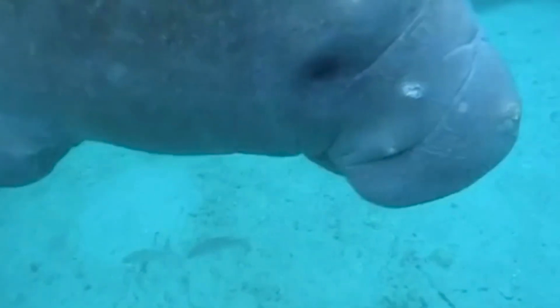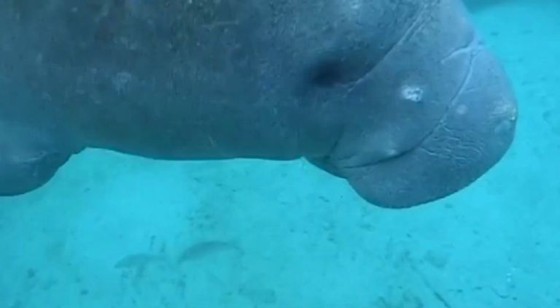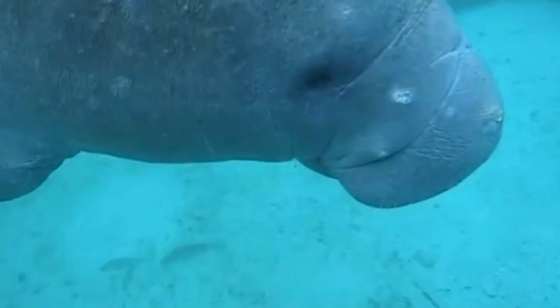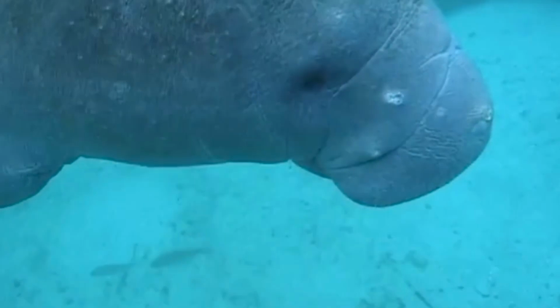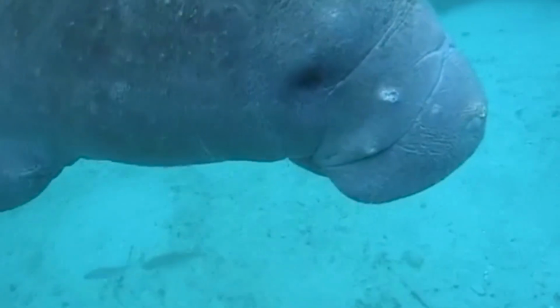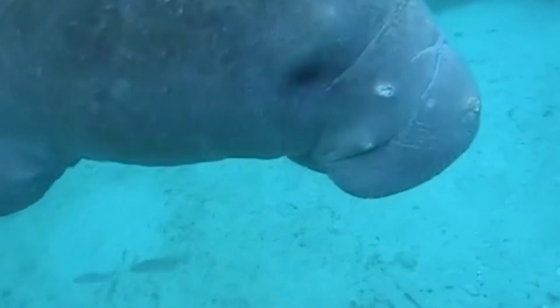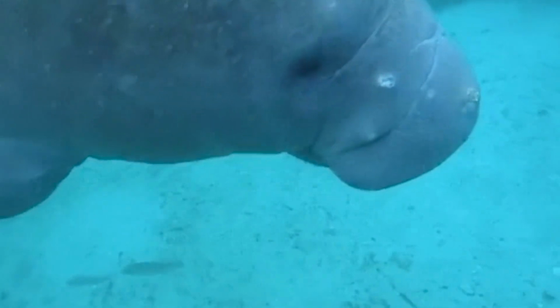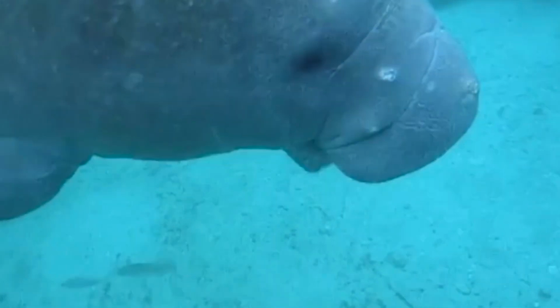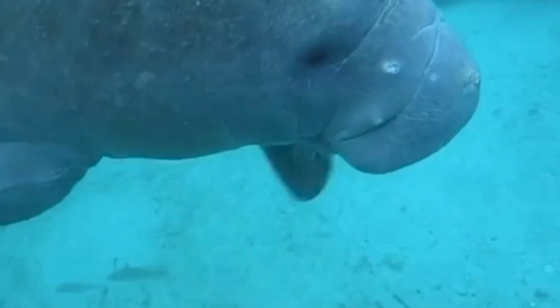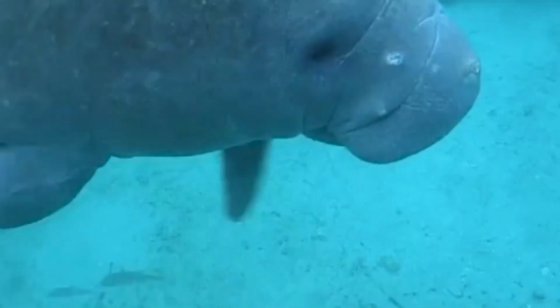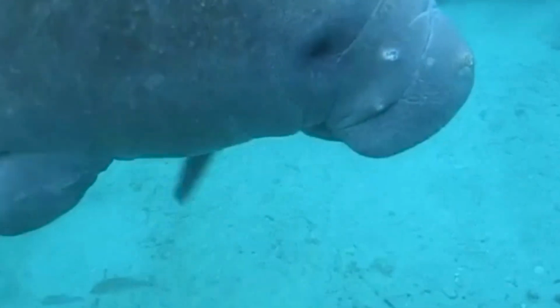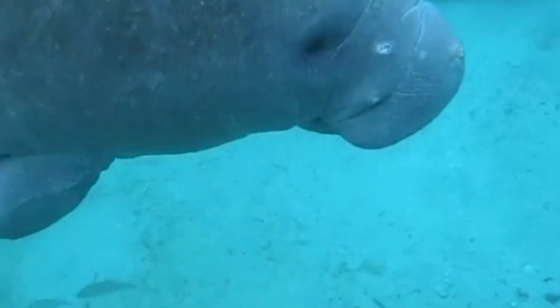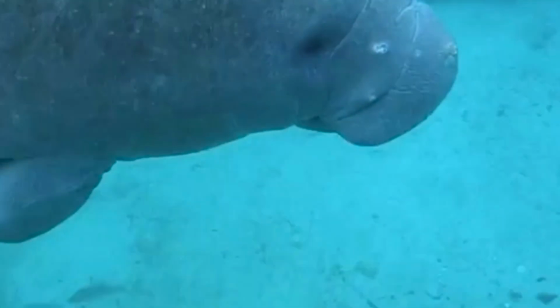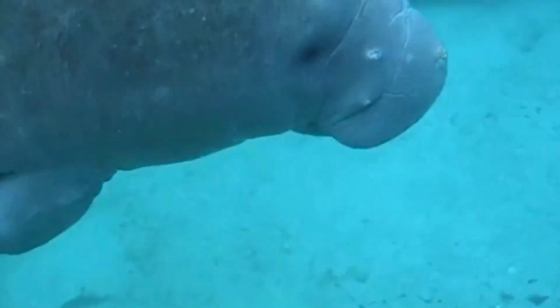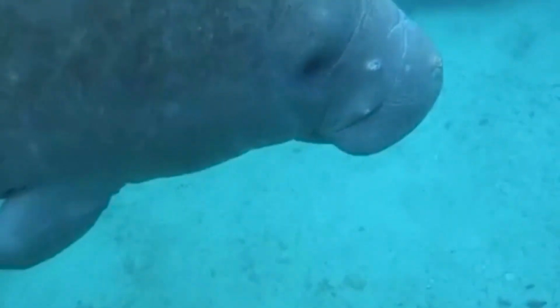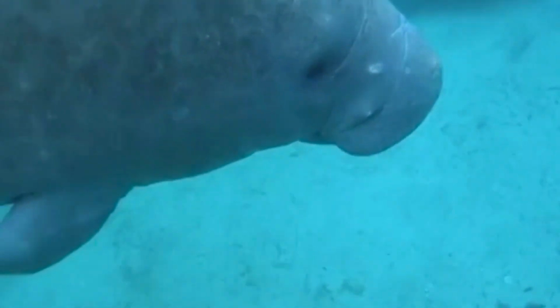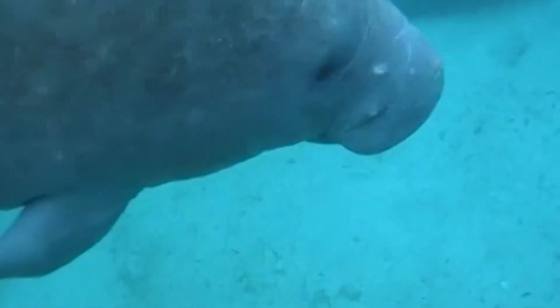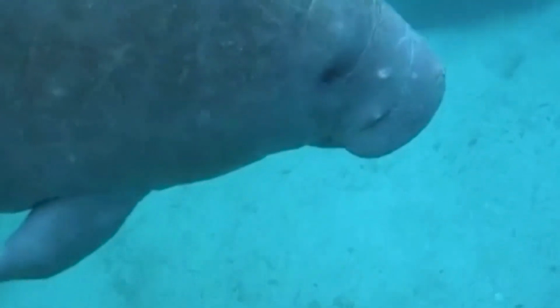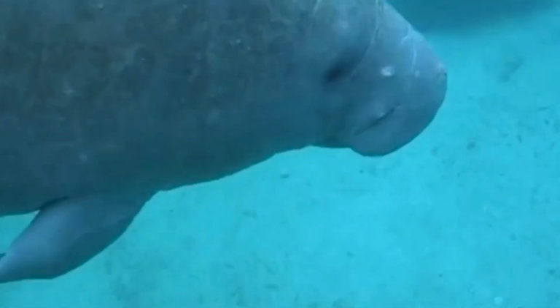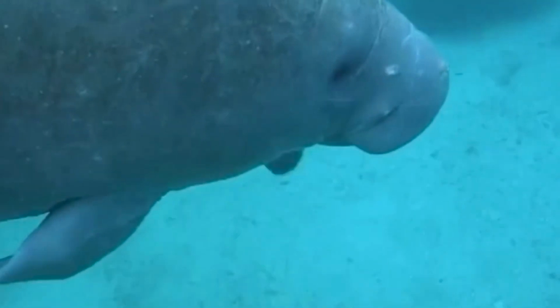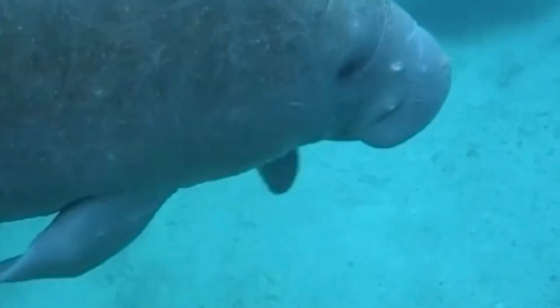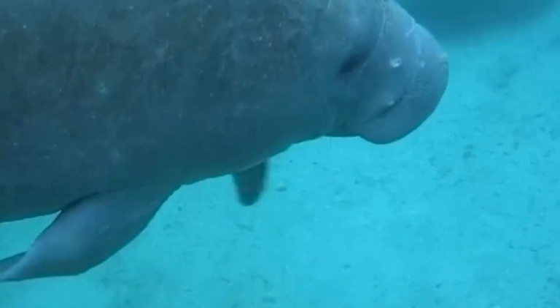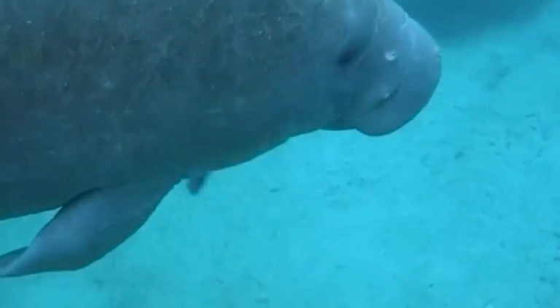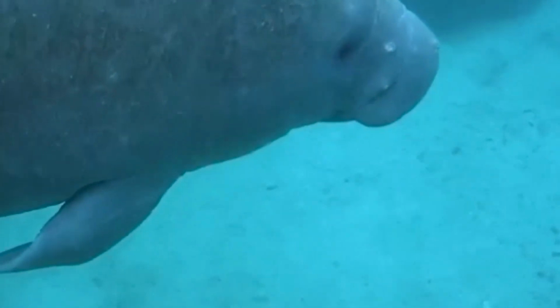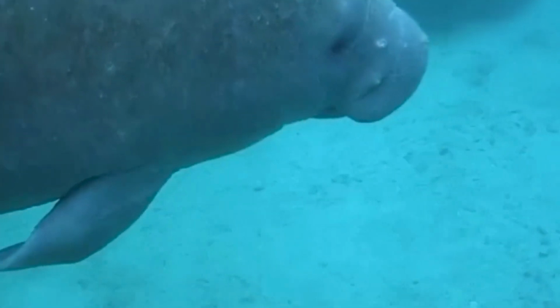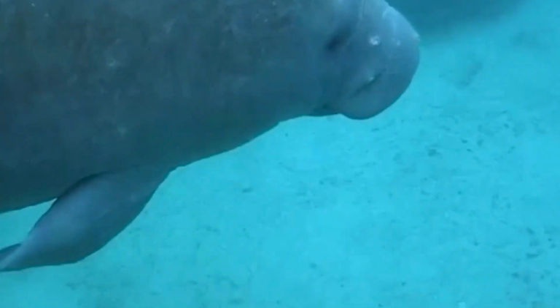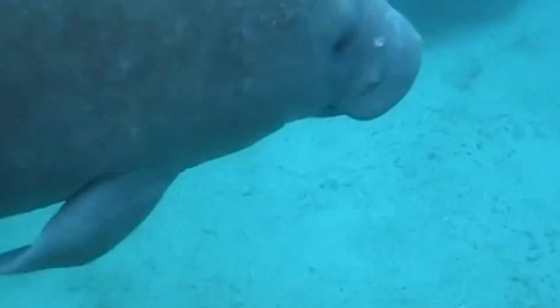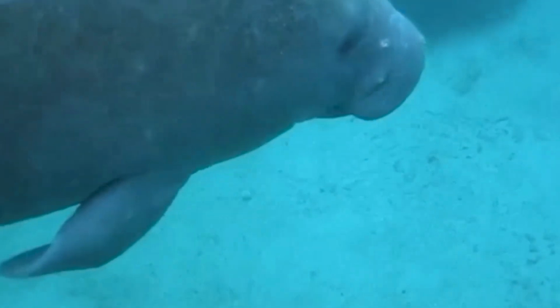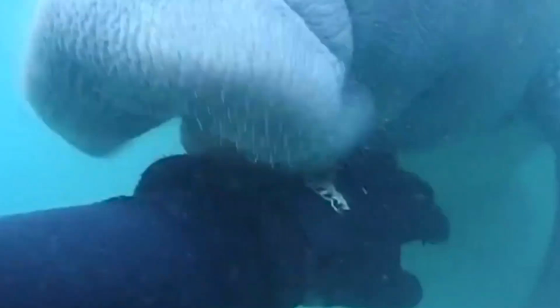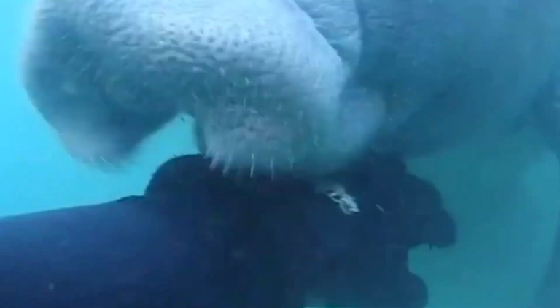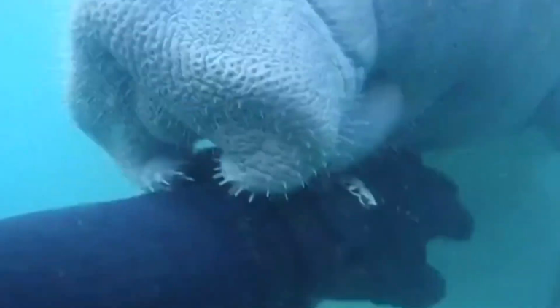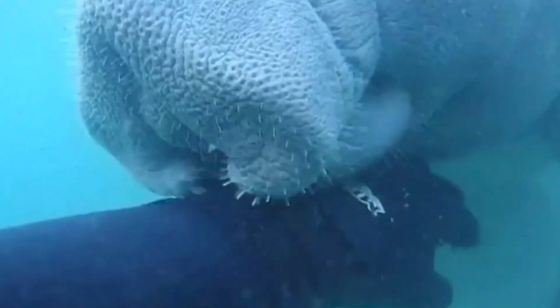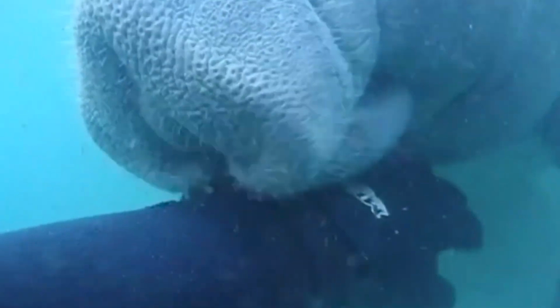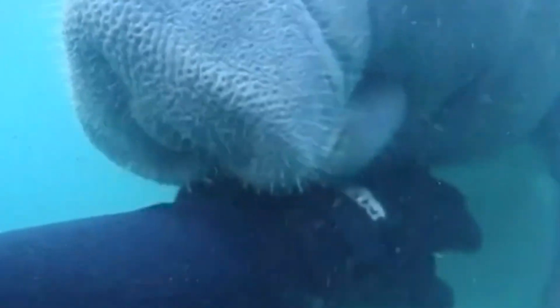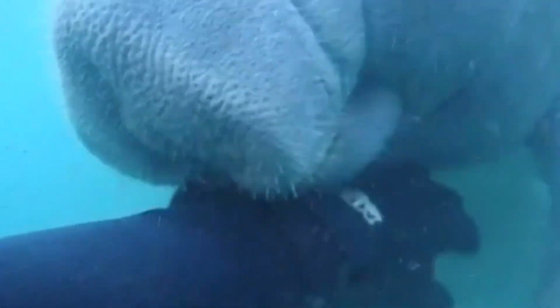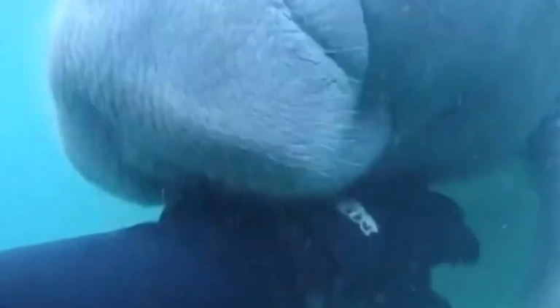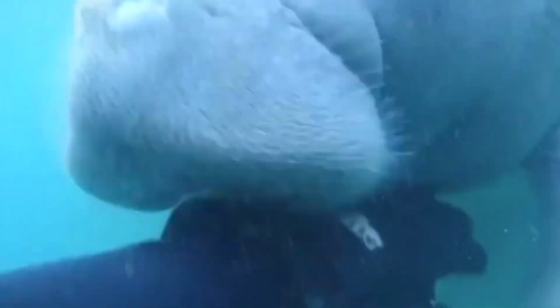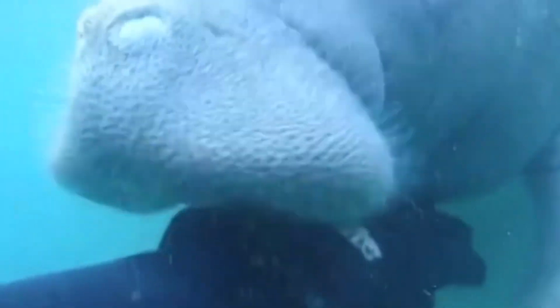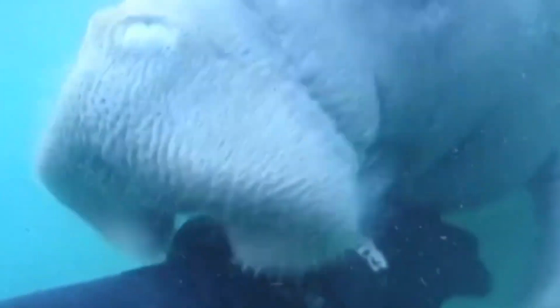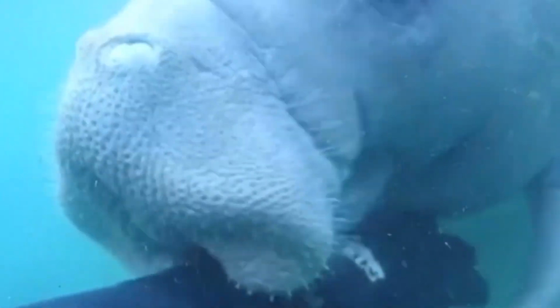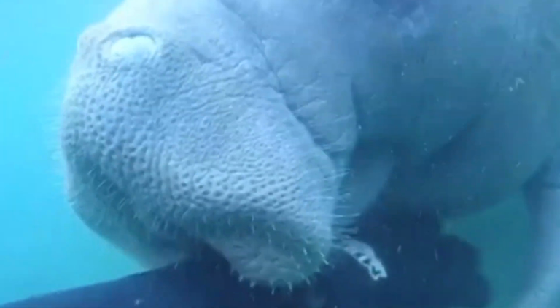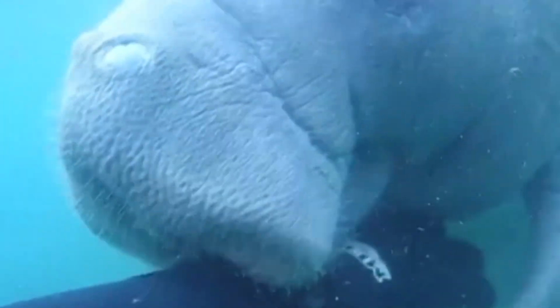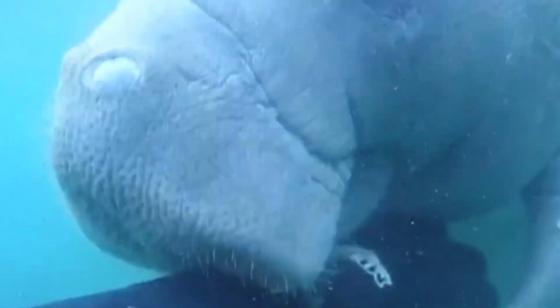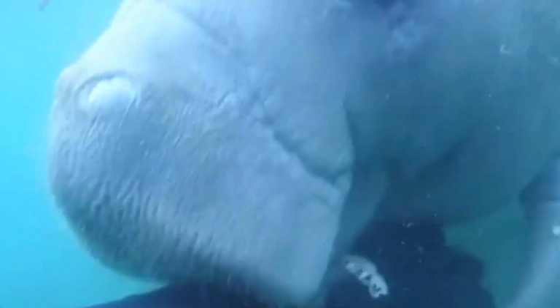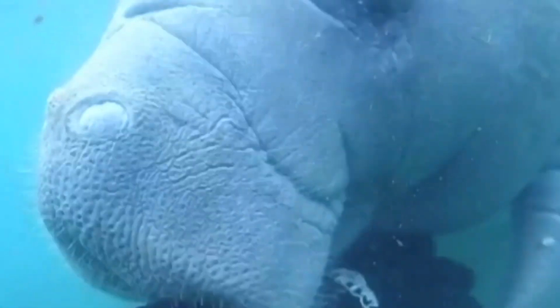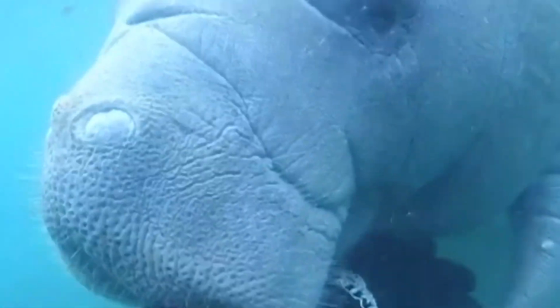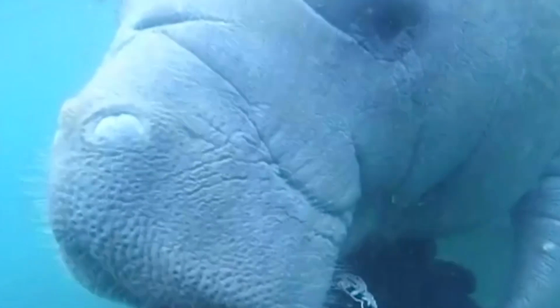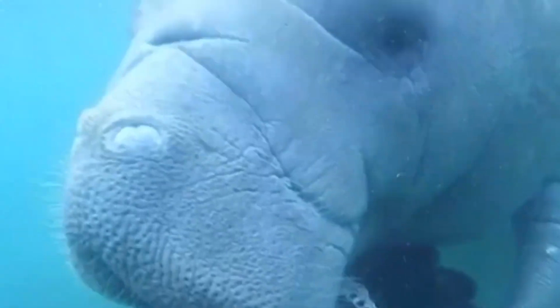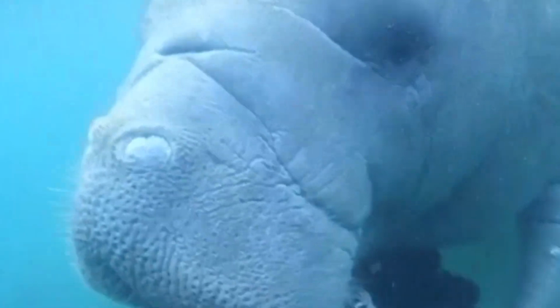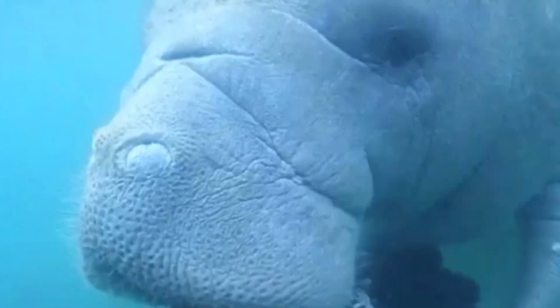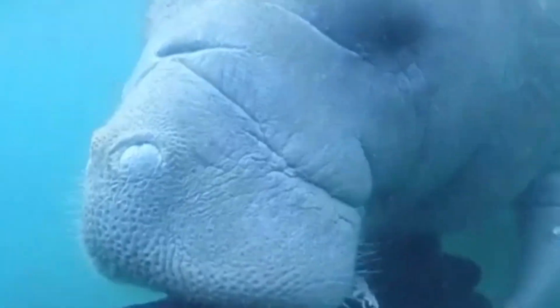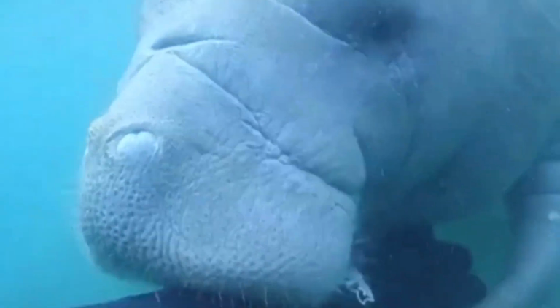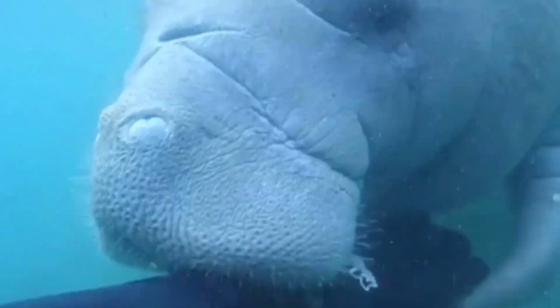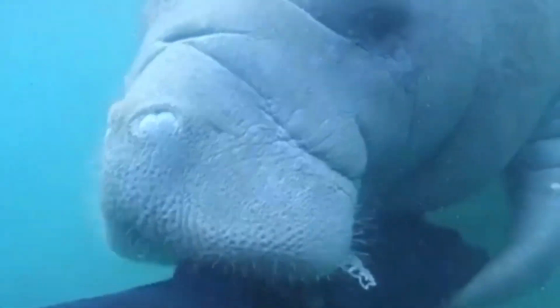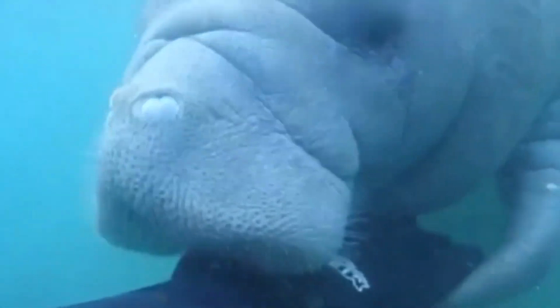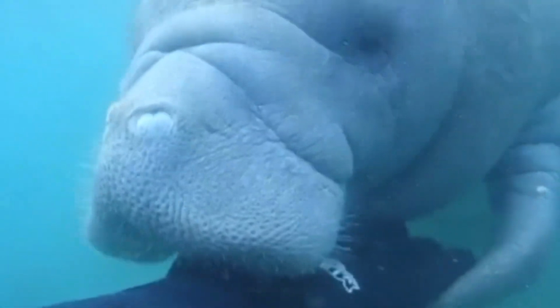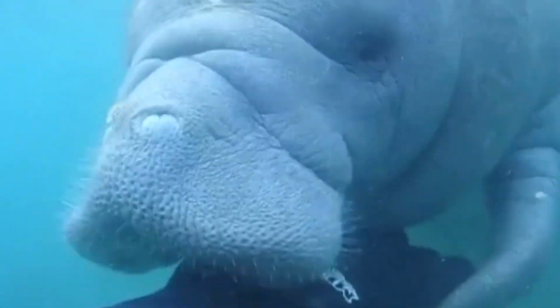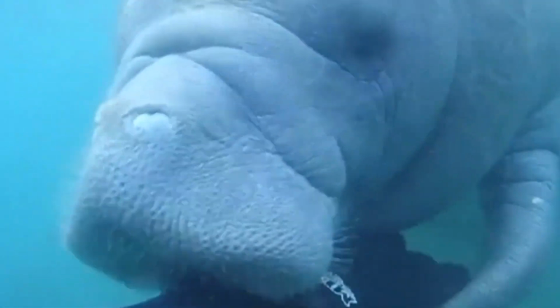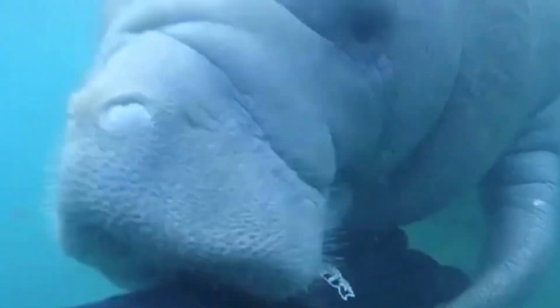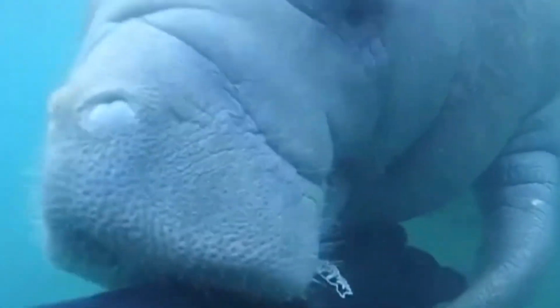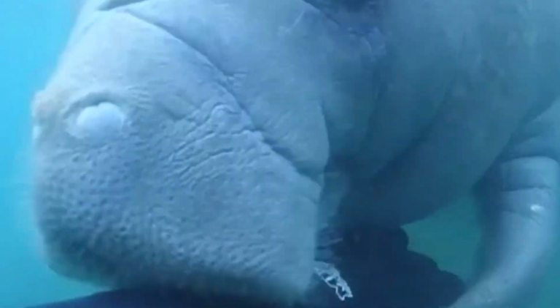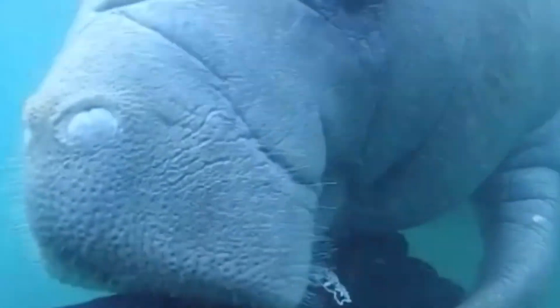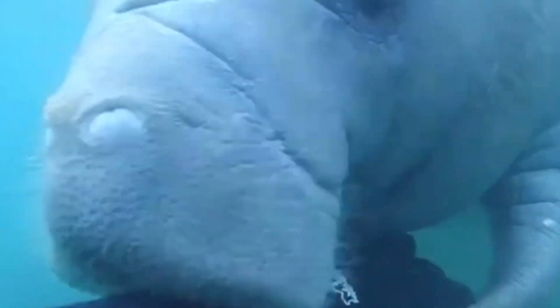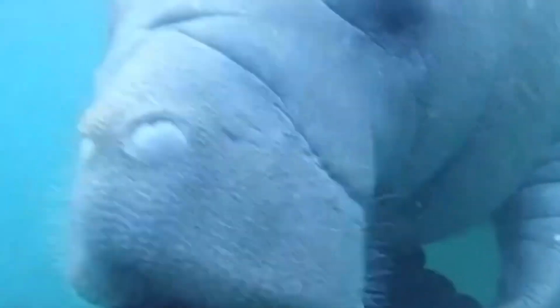The Florida manatee, or the West Indian manatee, is the state marine mammal of Florida, and it is actually a relative of the elephant.